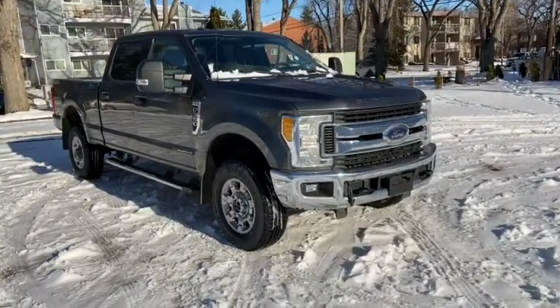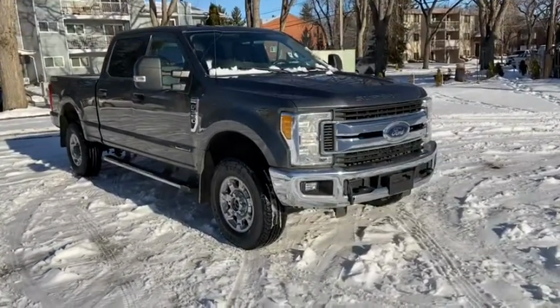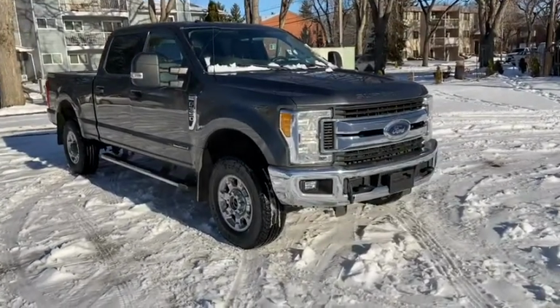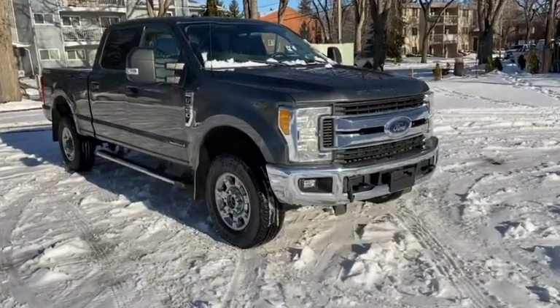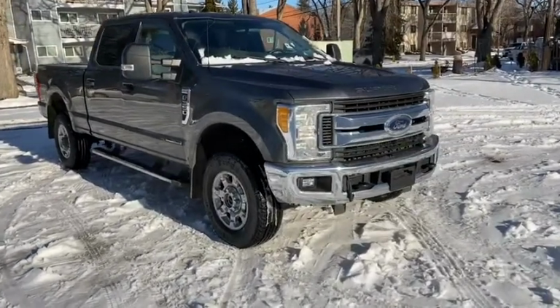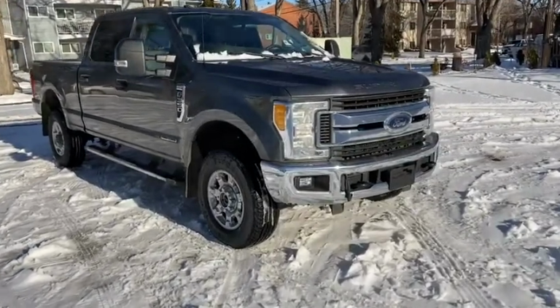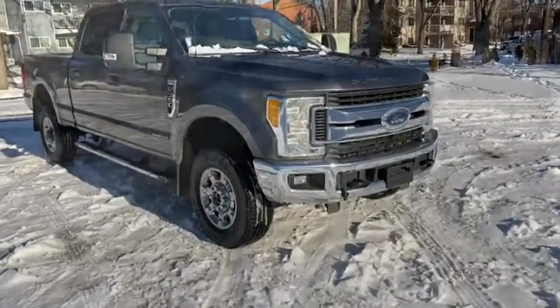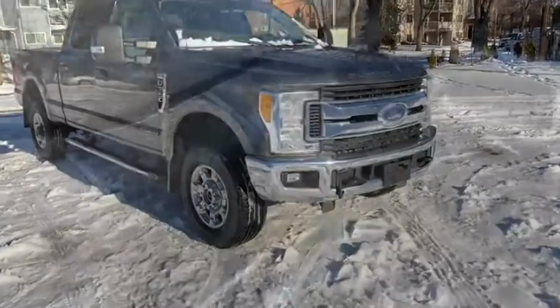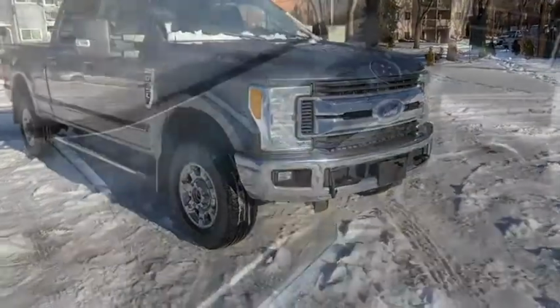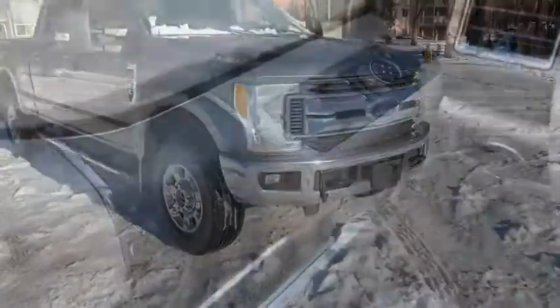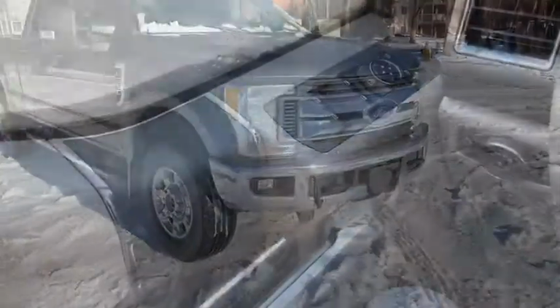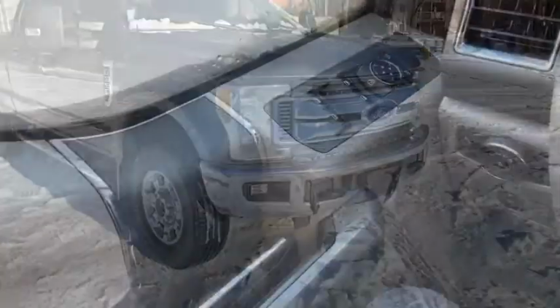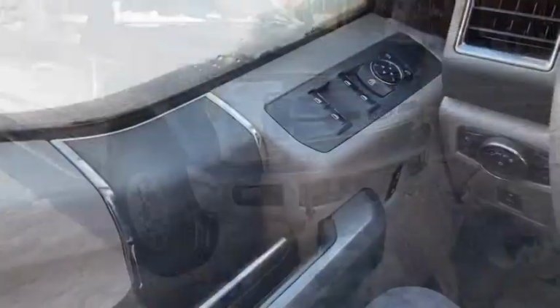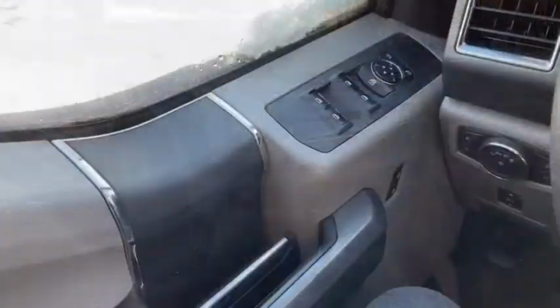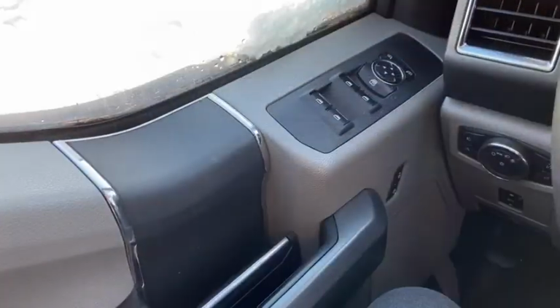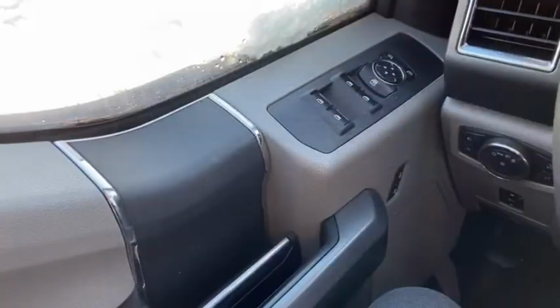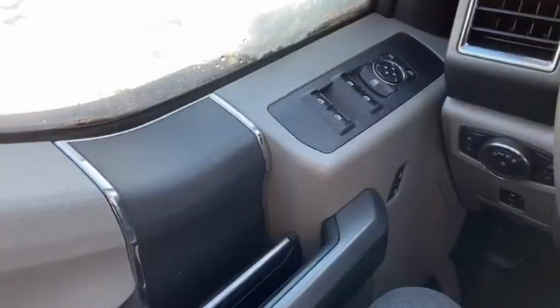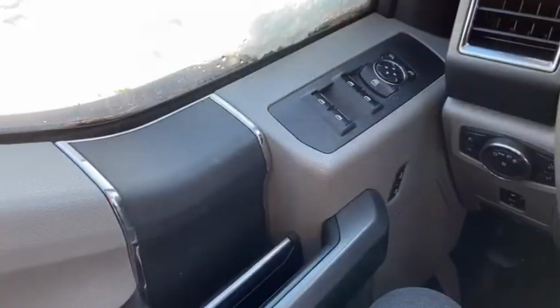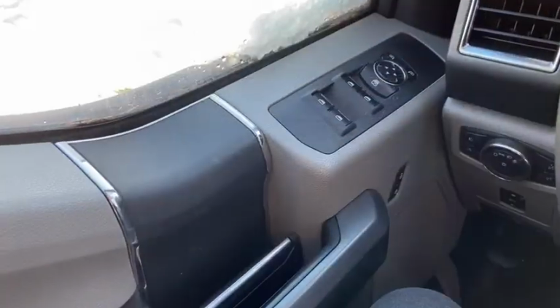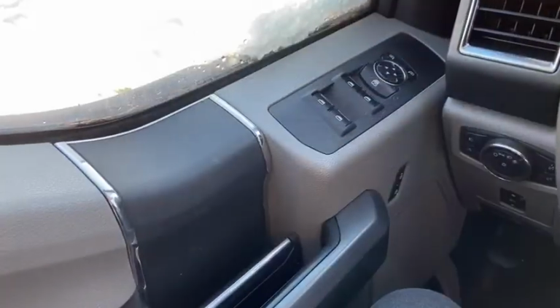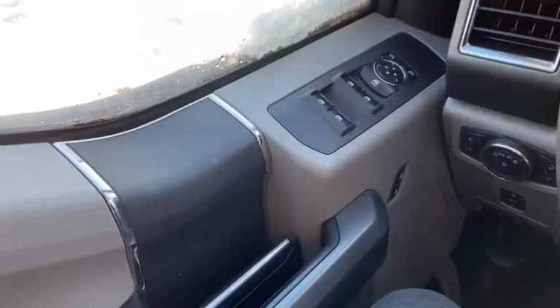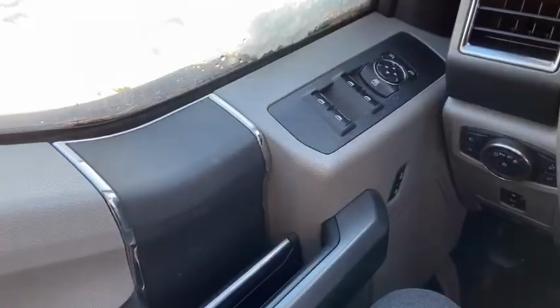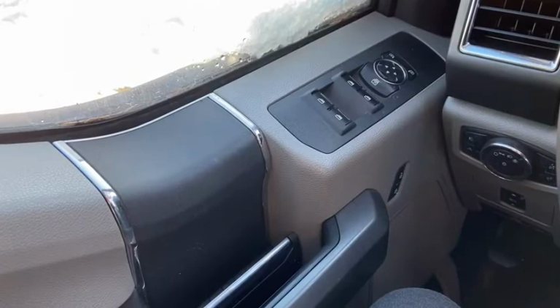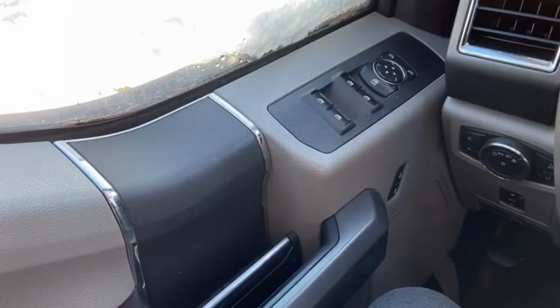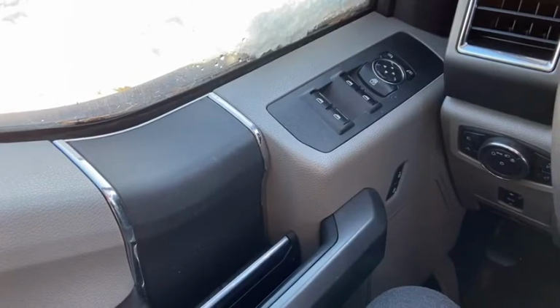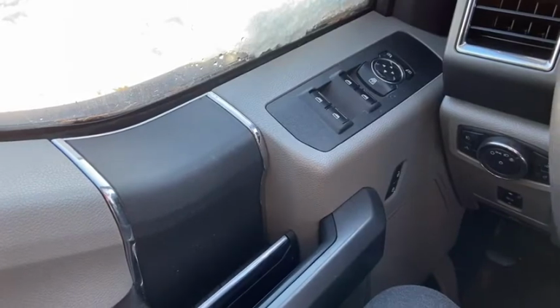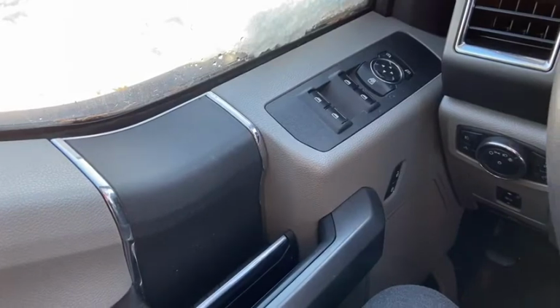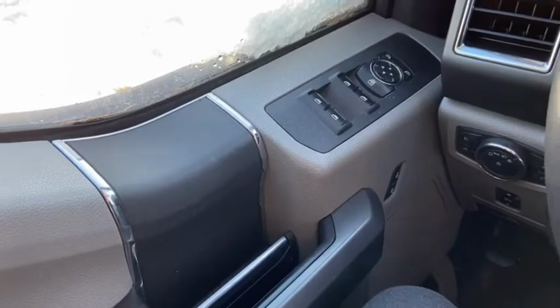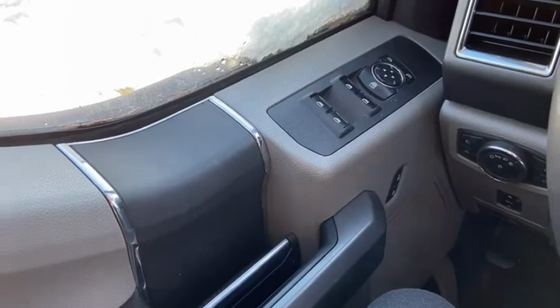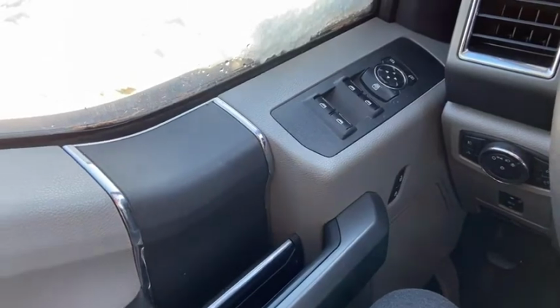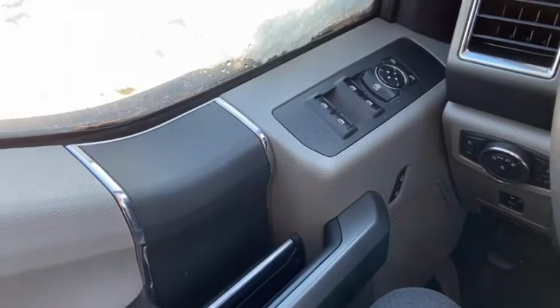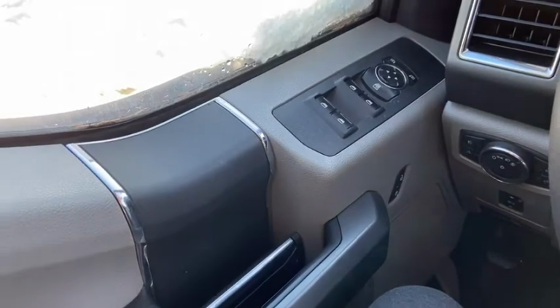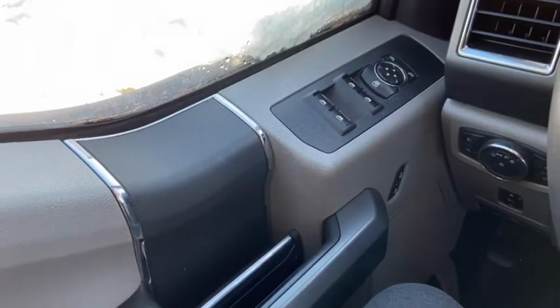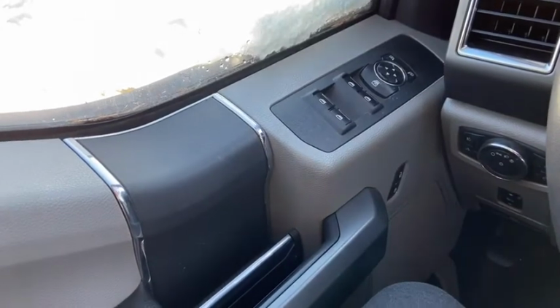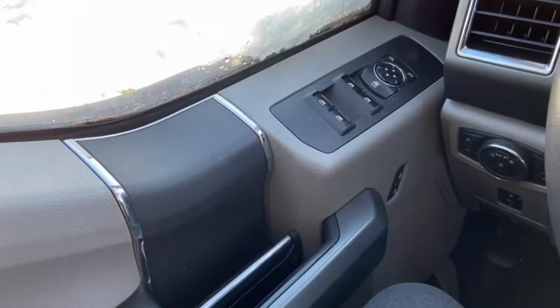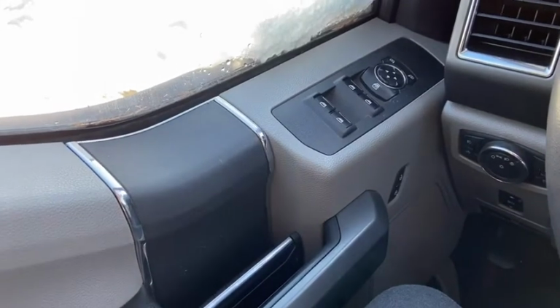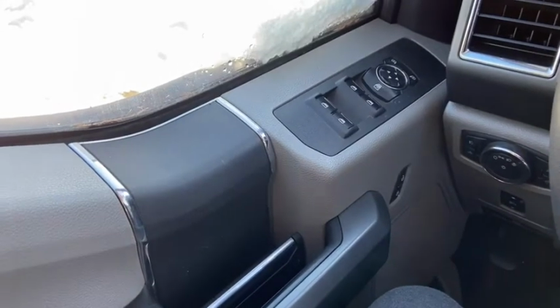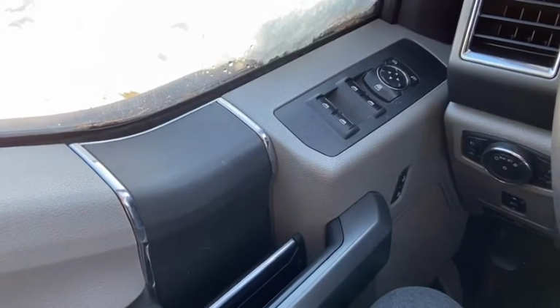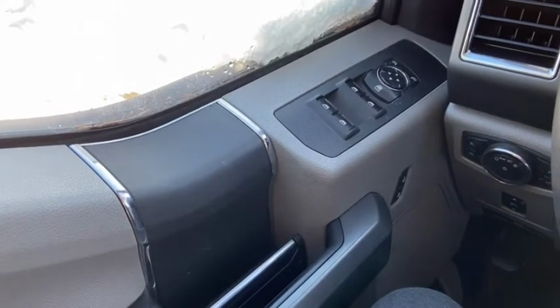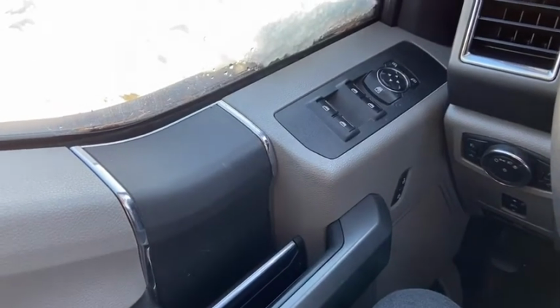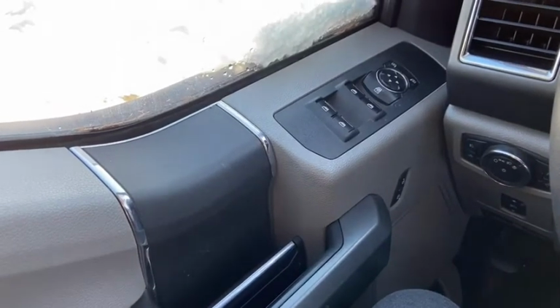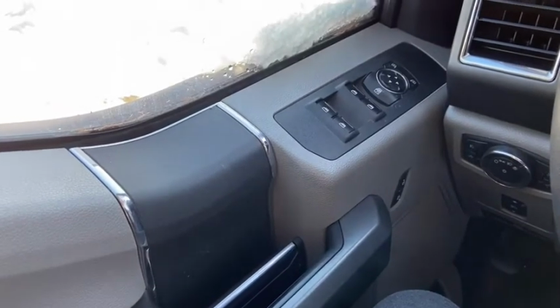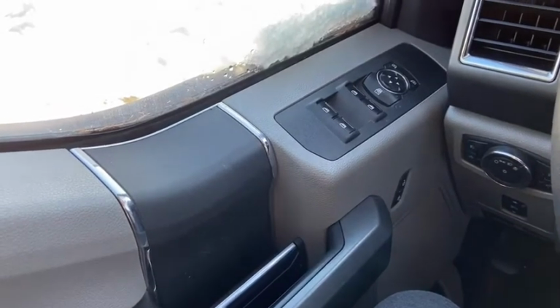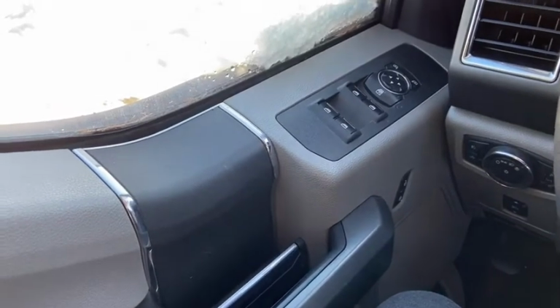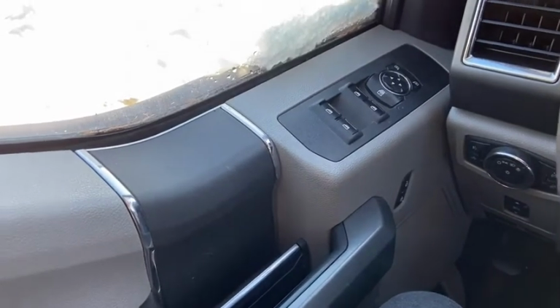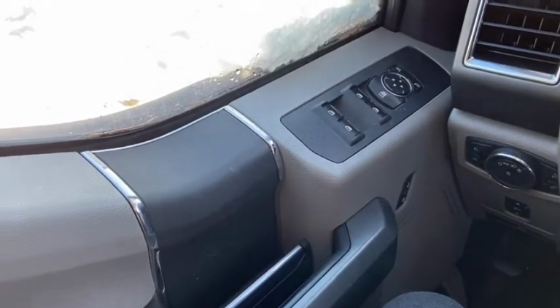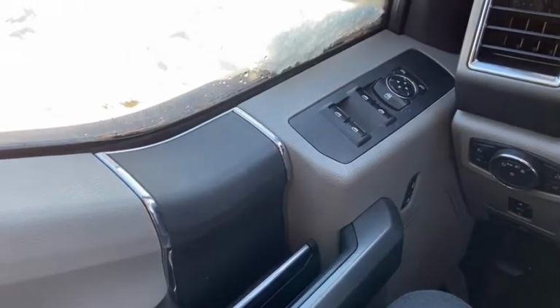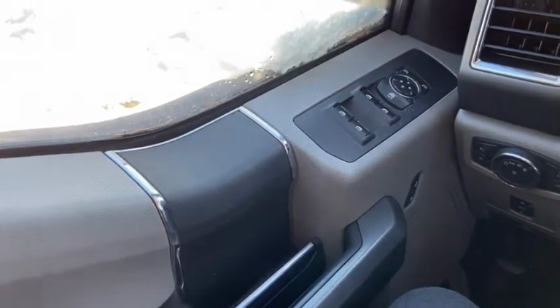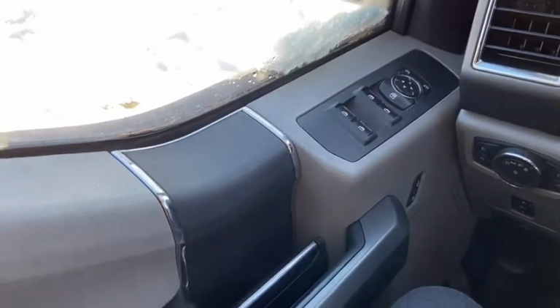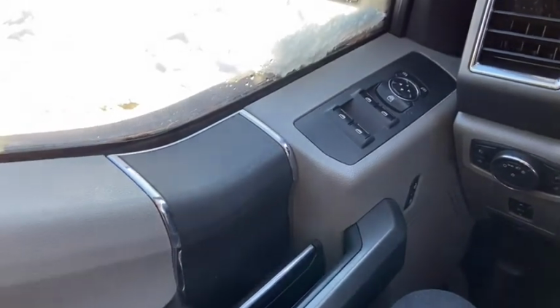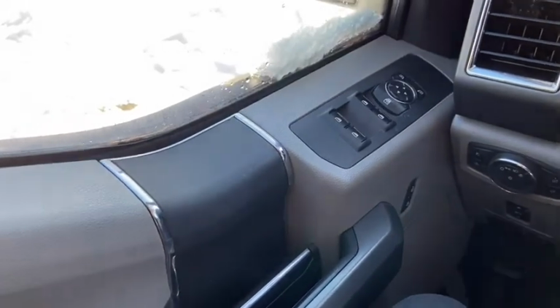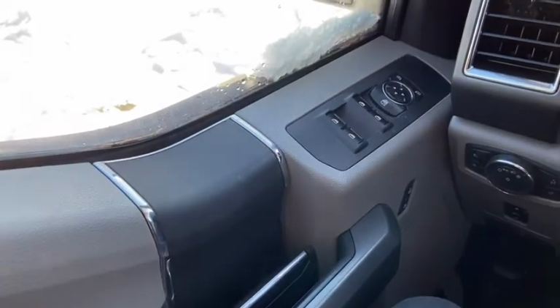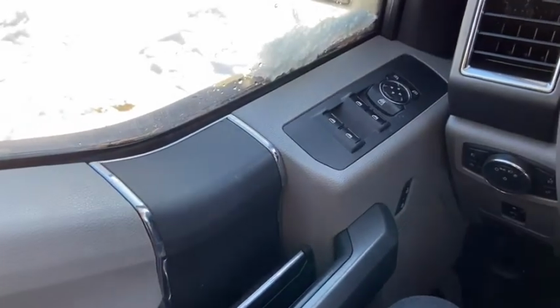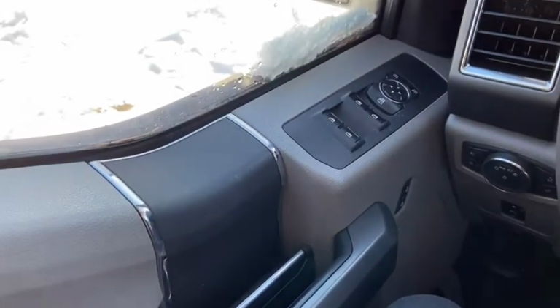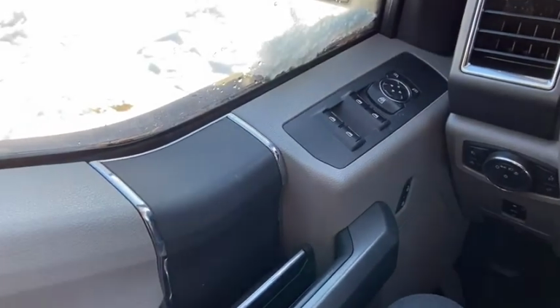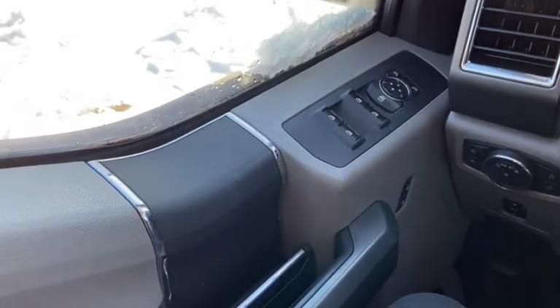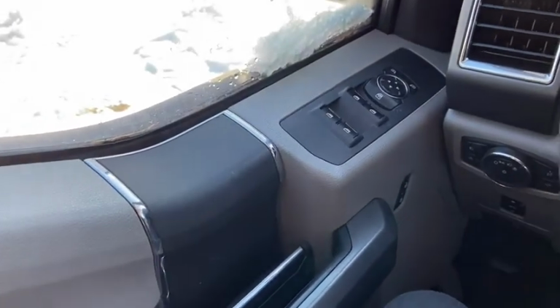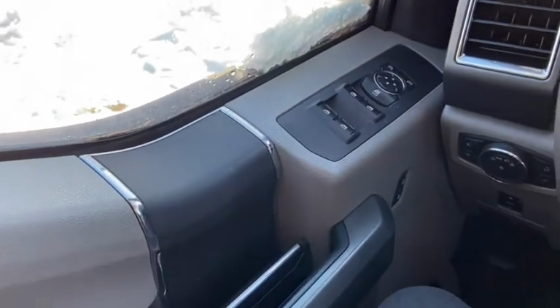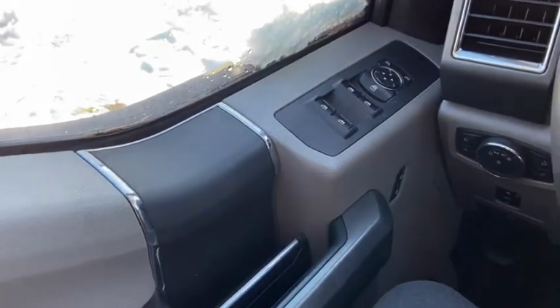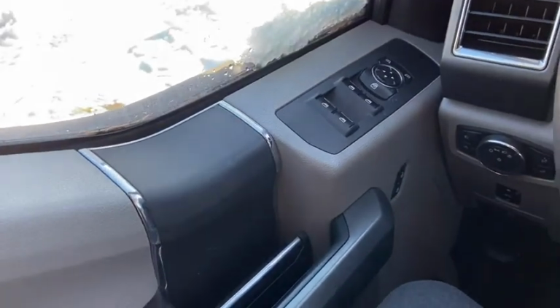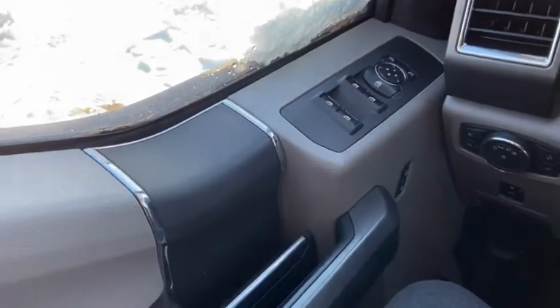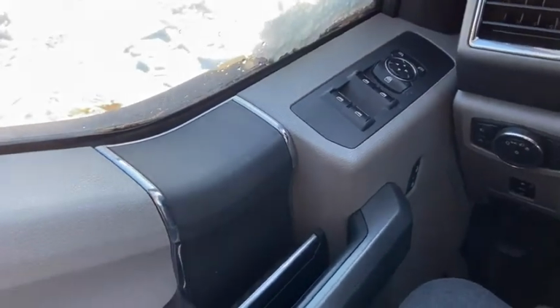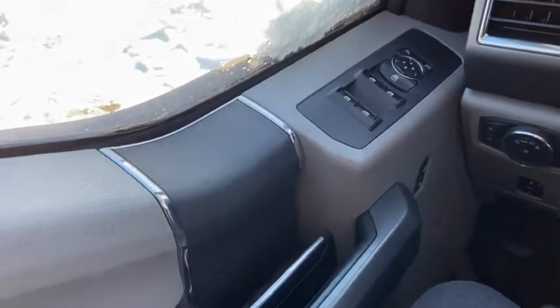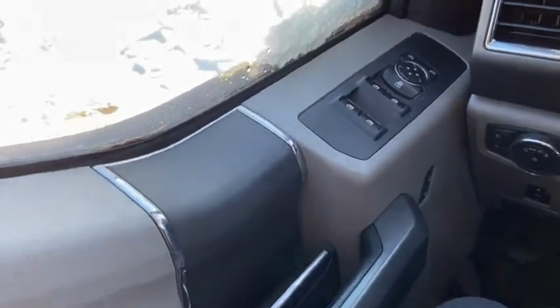Now let's take a look inside. Sitting inside the Super Duty here, going to do a quick run through some of the features as well as go over the interior layout.